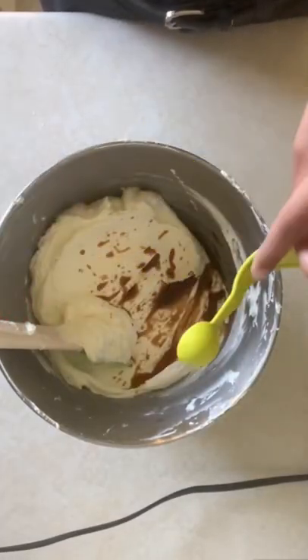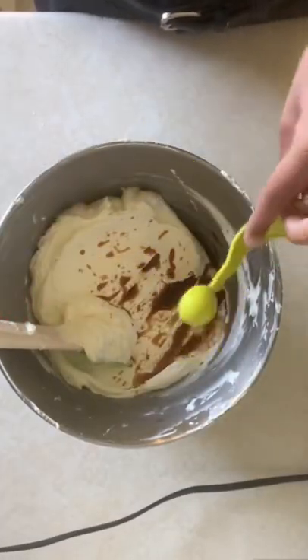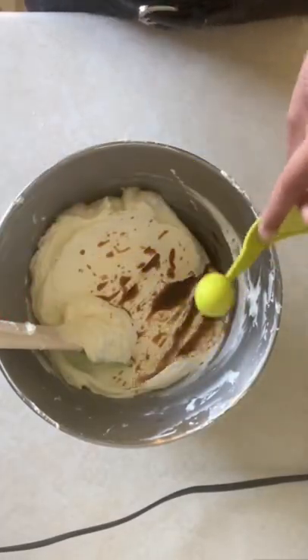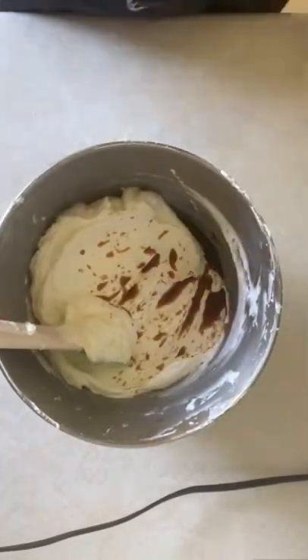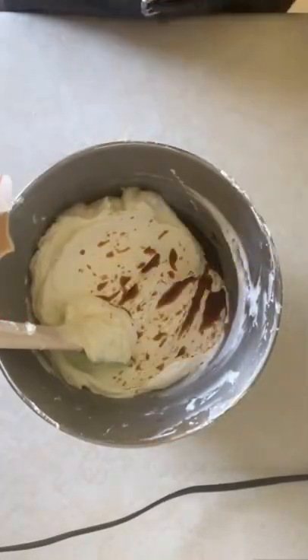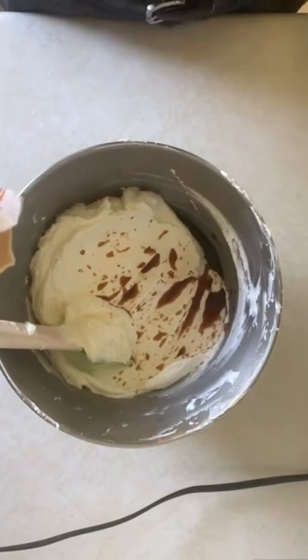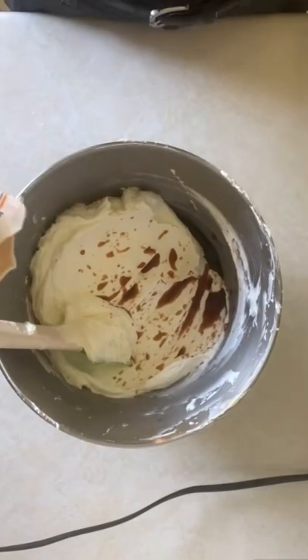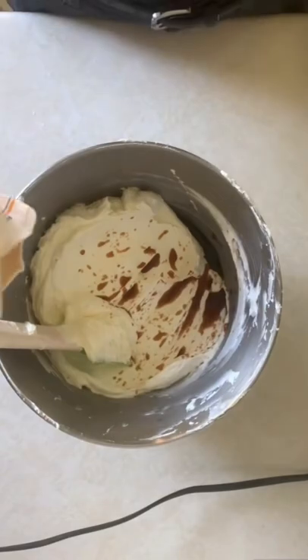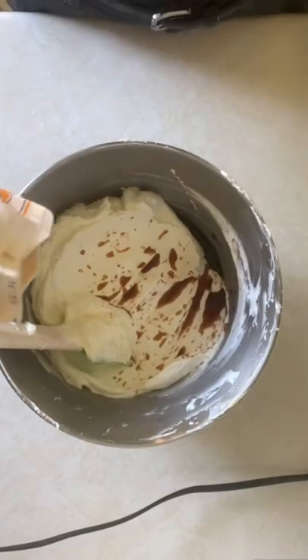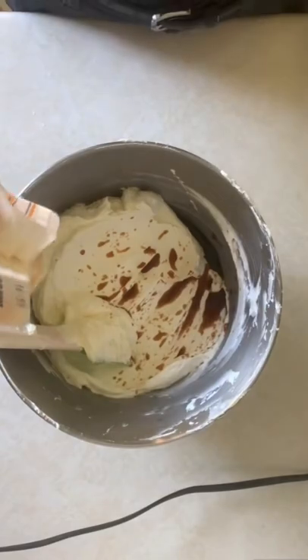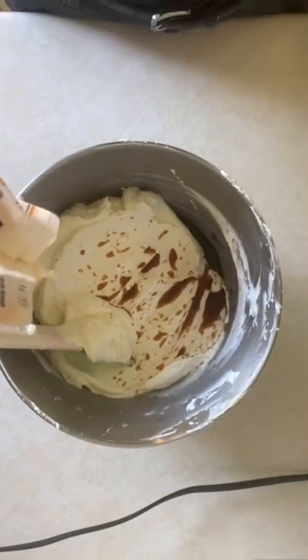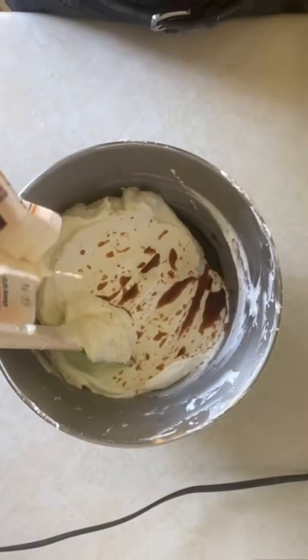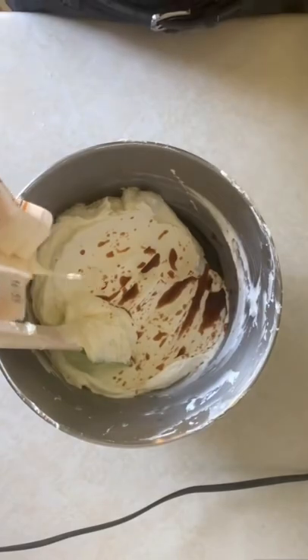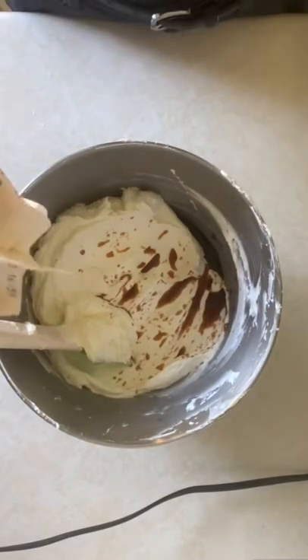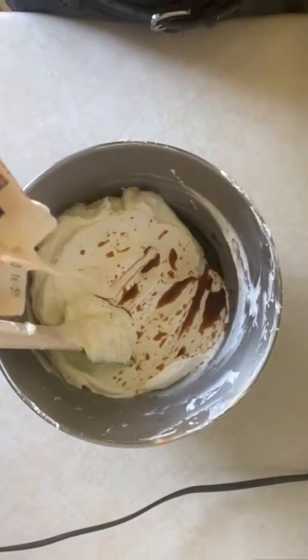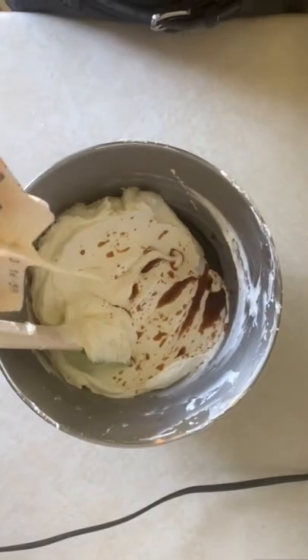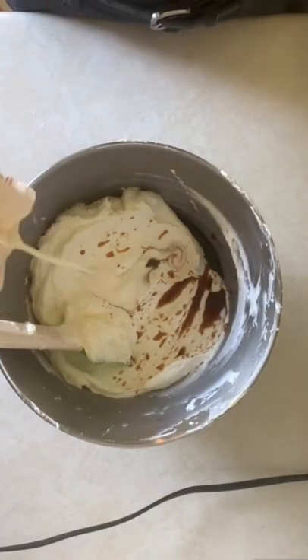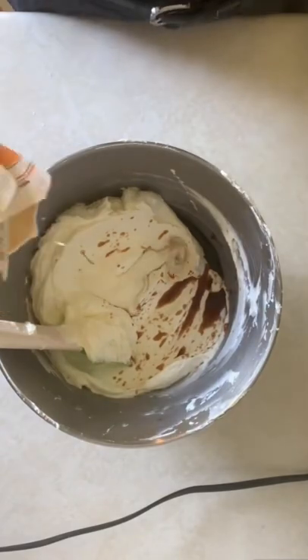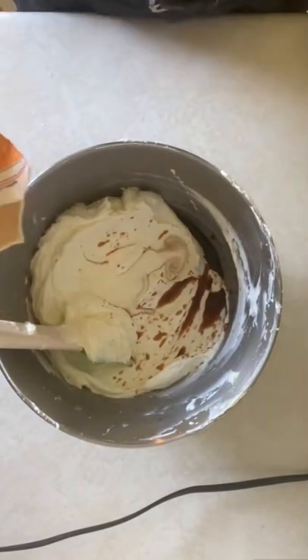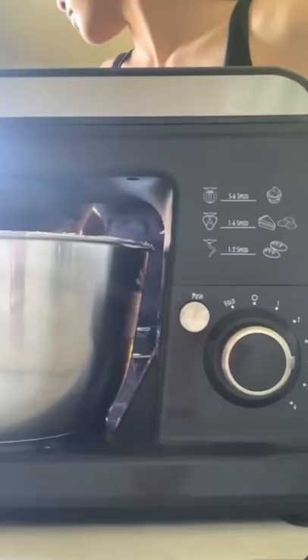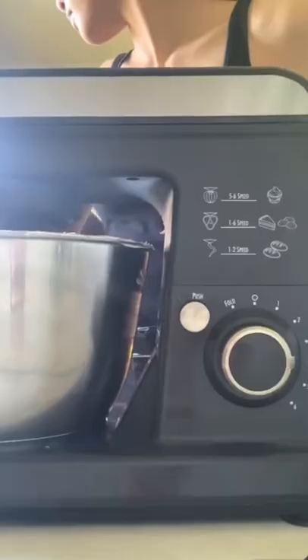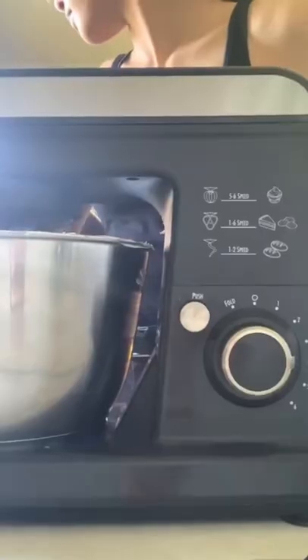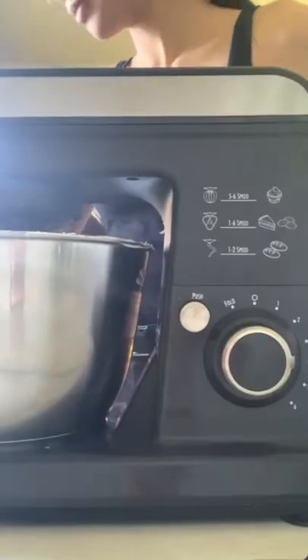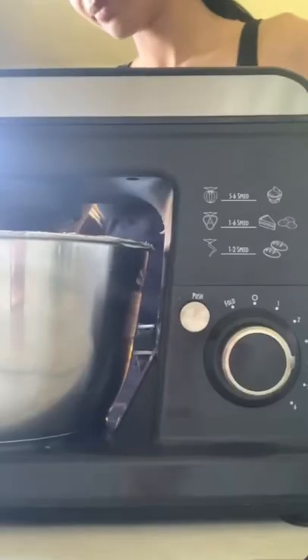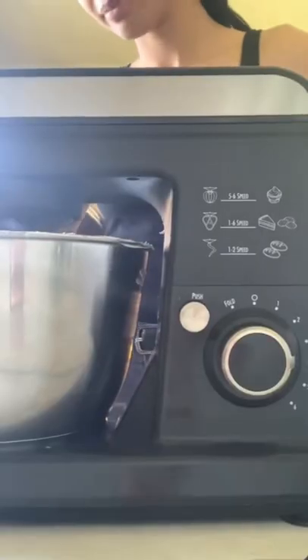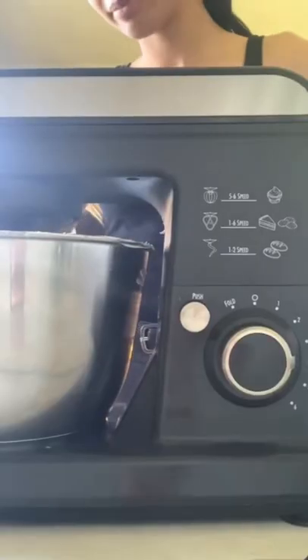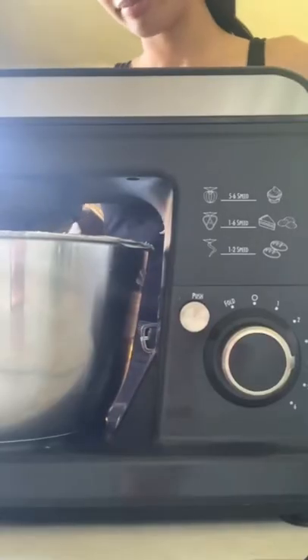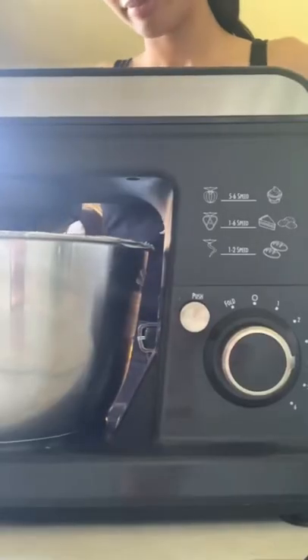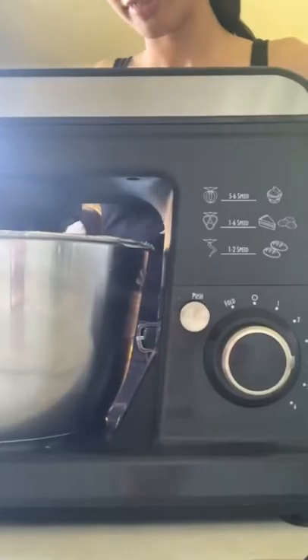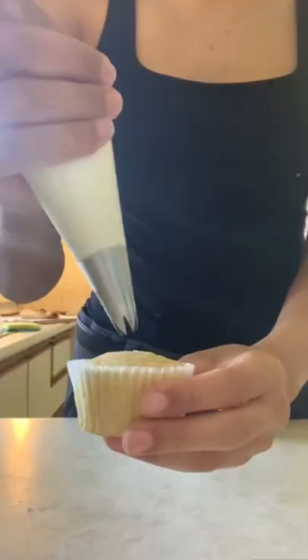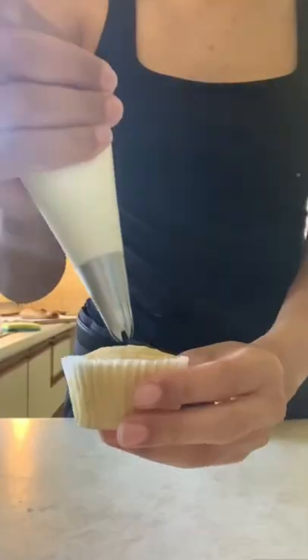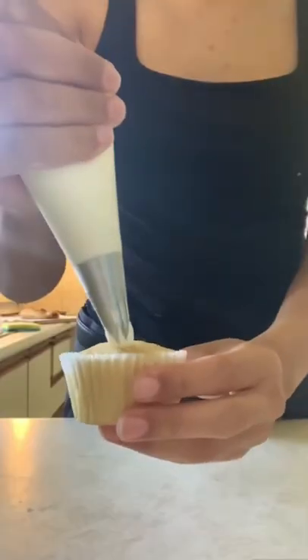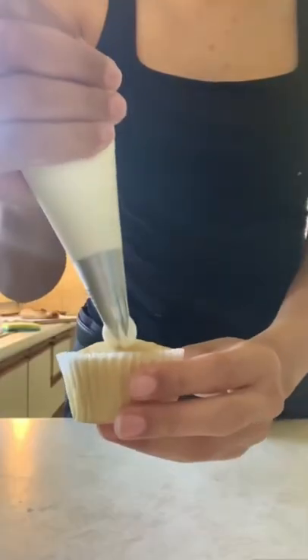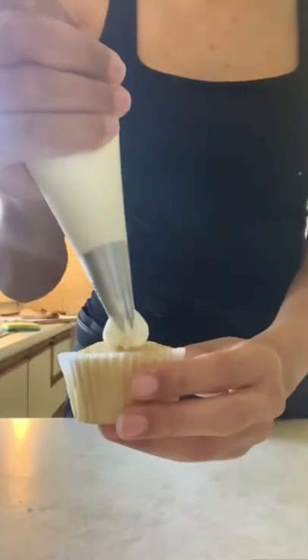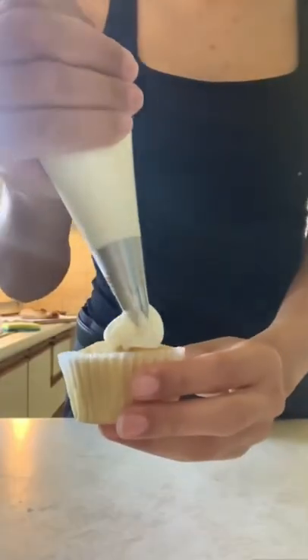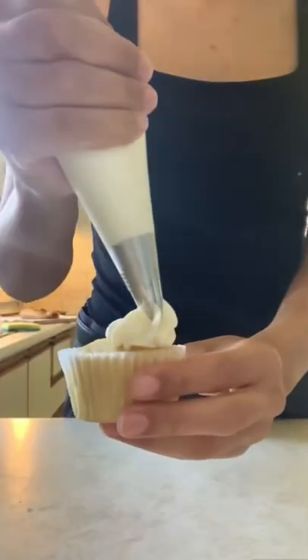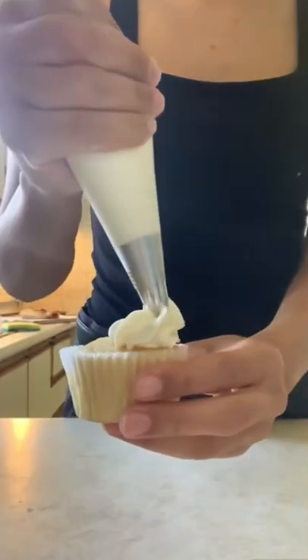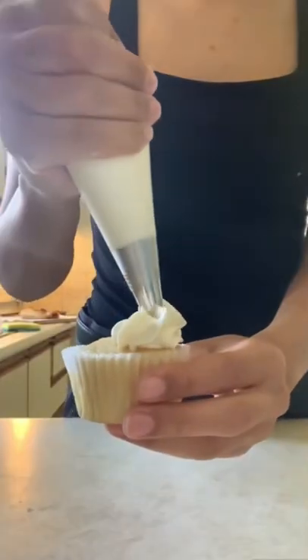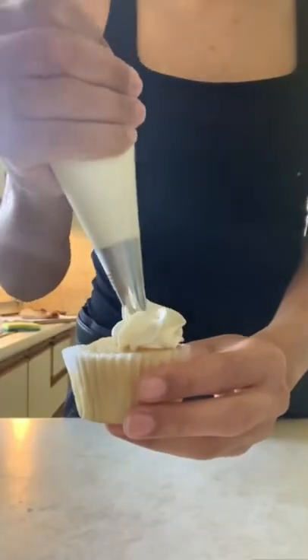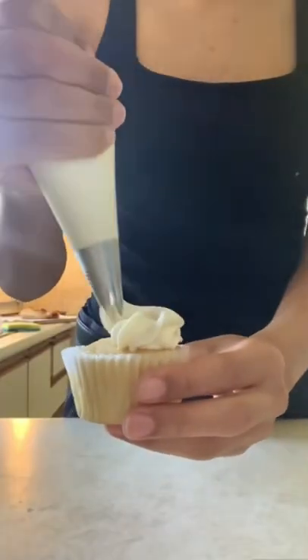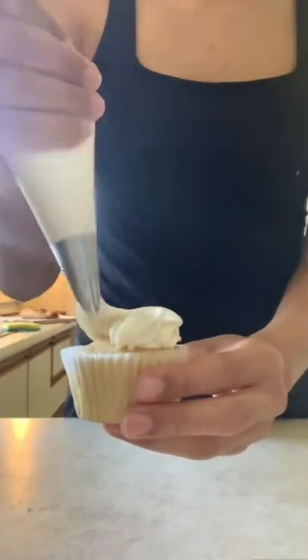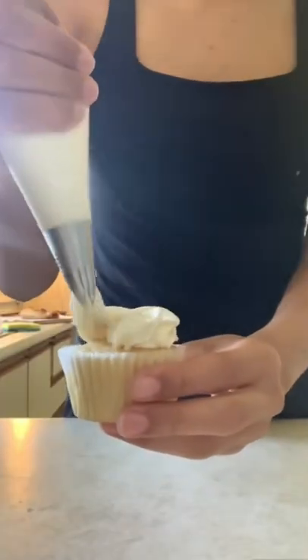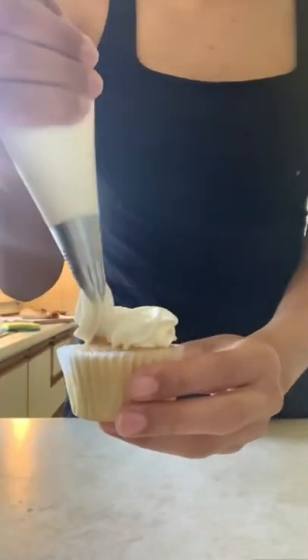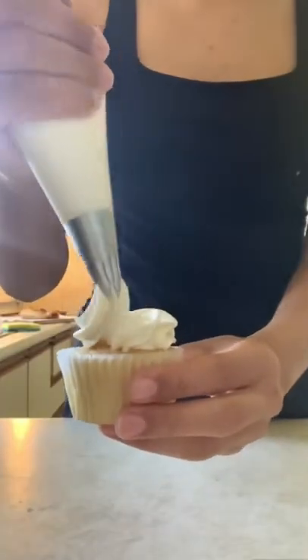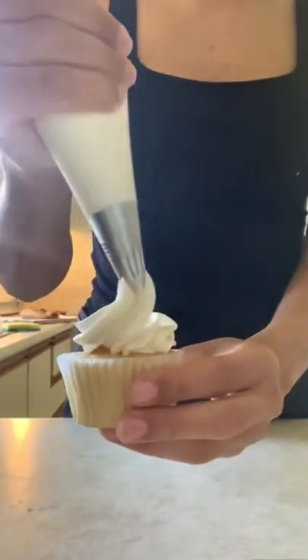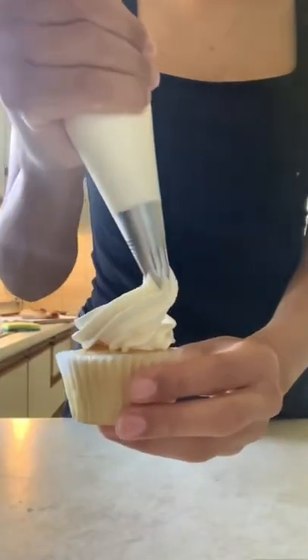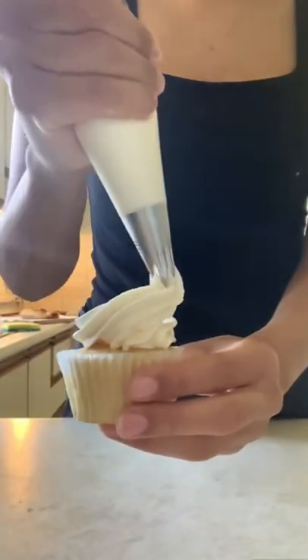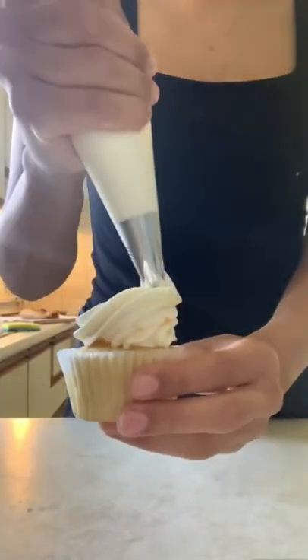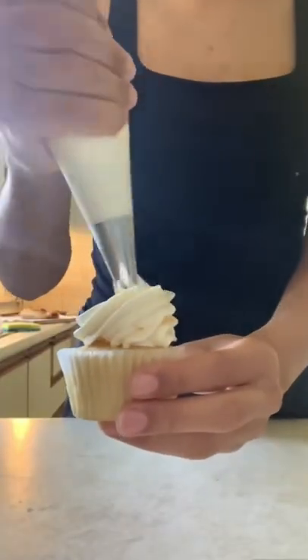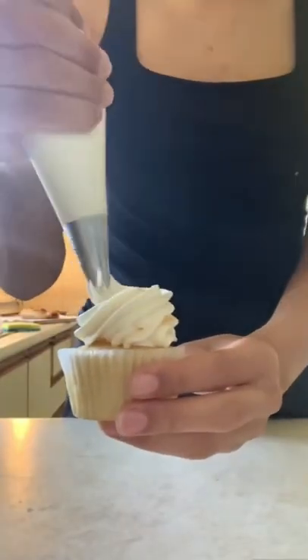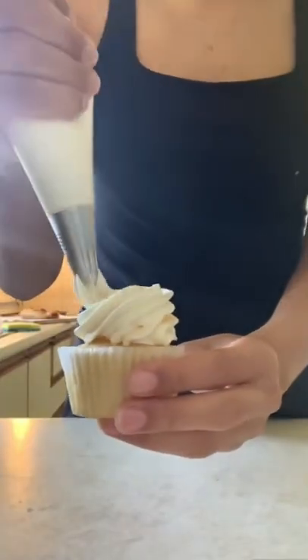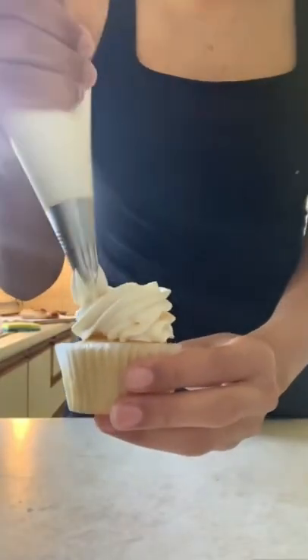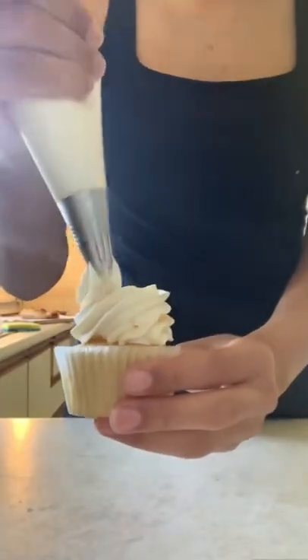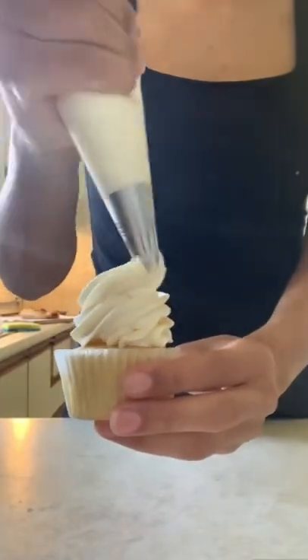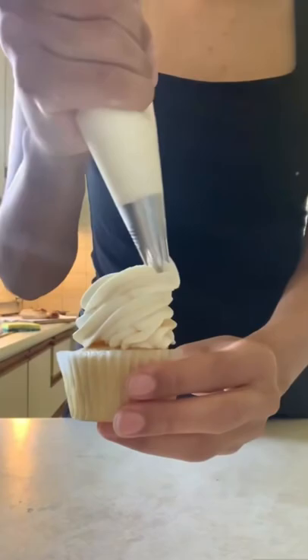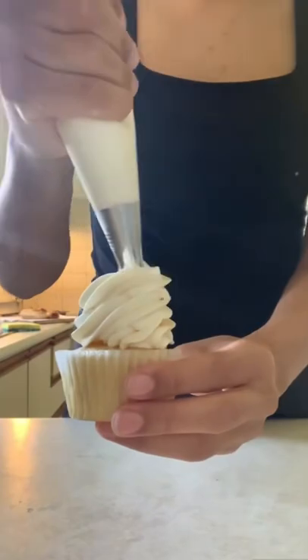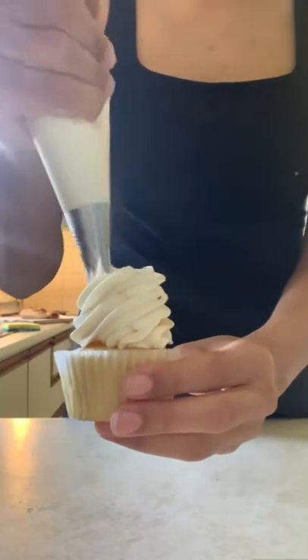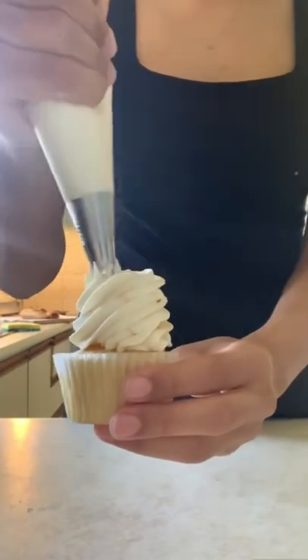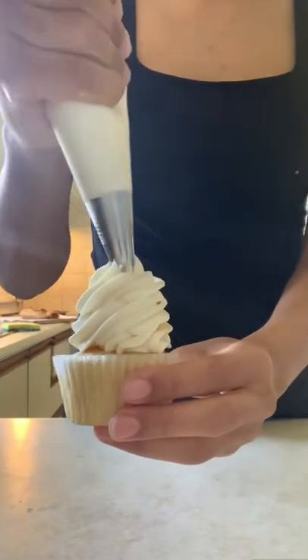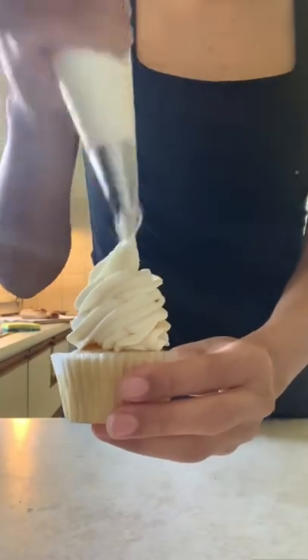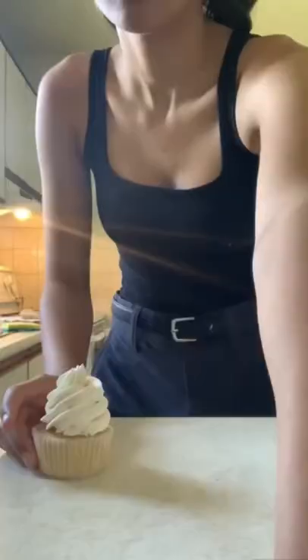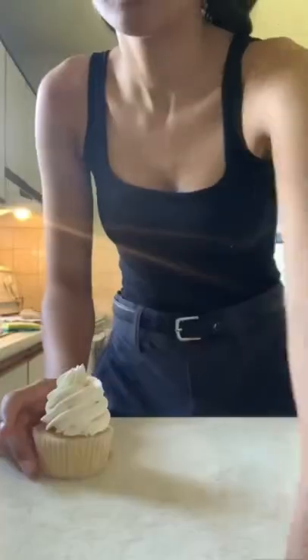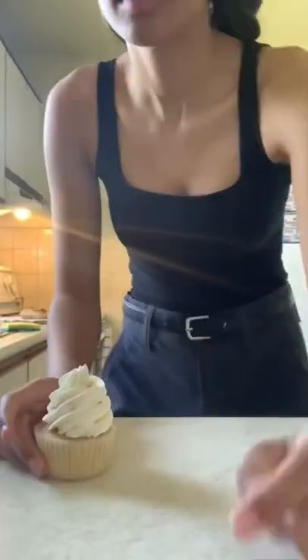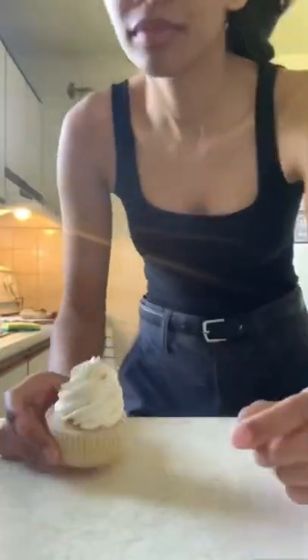Personally, I find softer buttercream works best for cakes, and stiffer buttercream works best for cupcakes because it holds the shape of the piping.